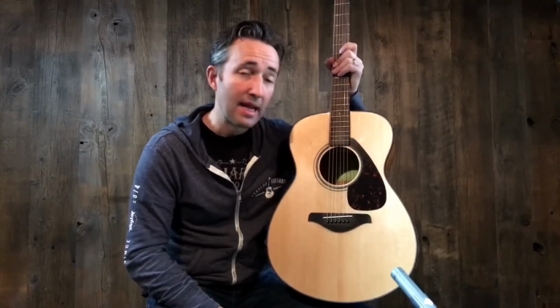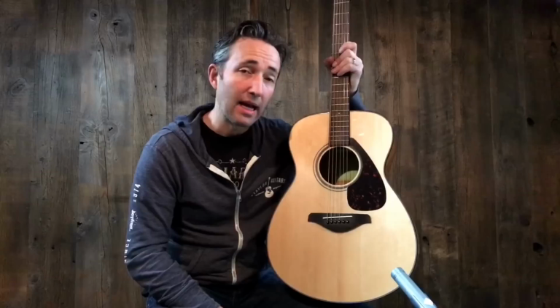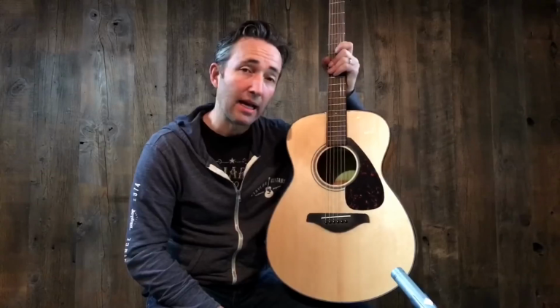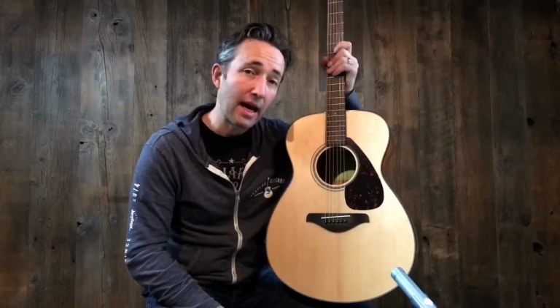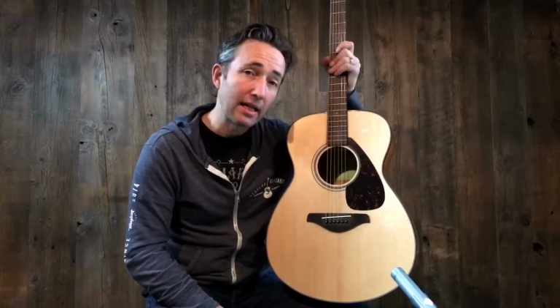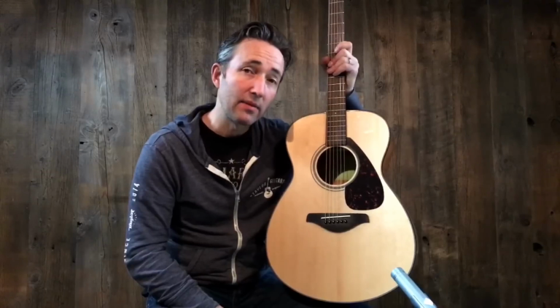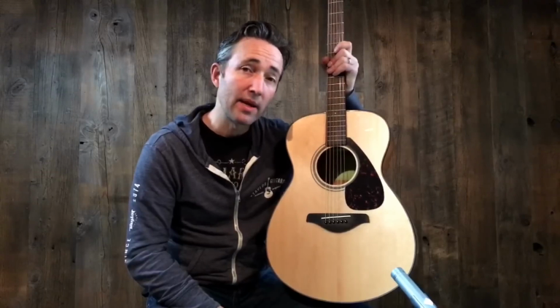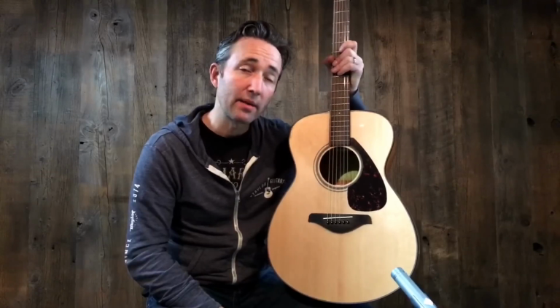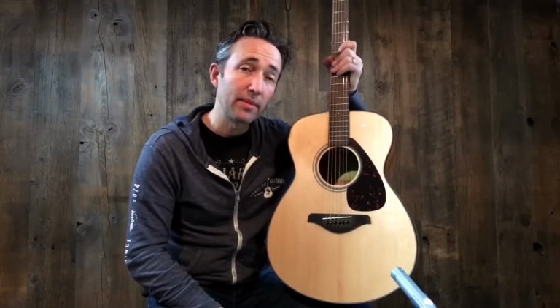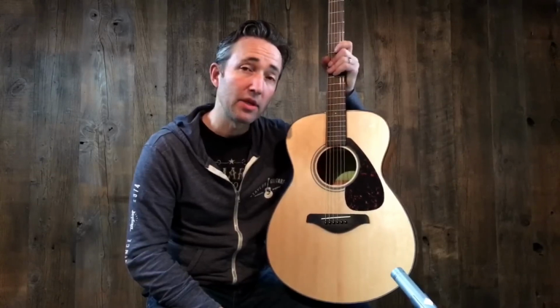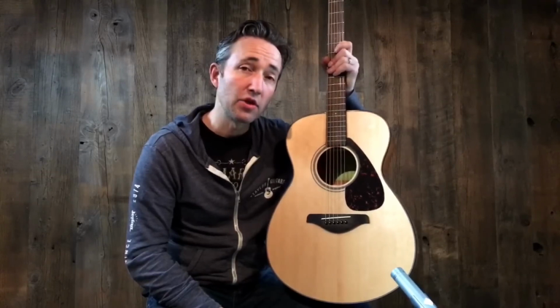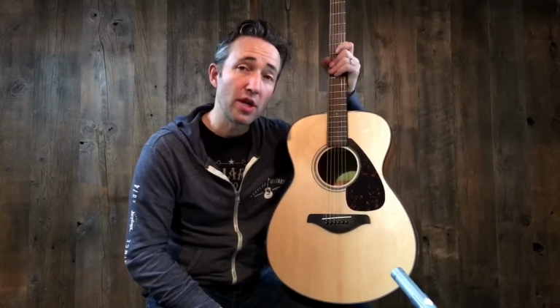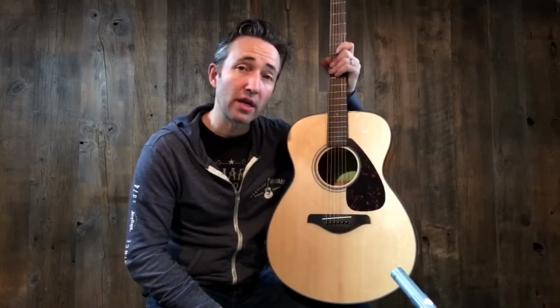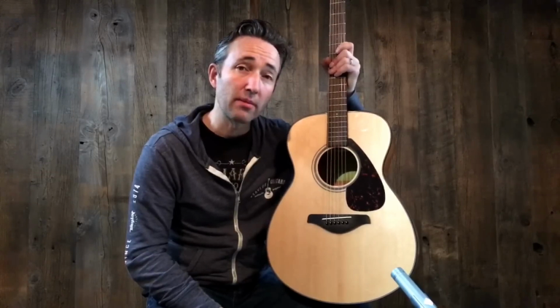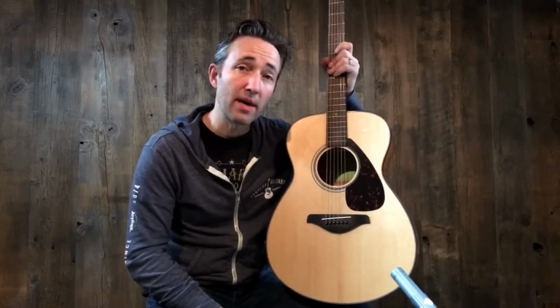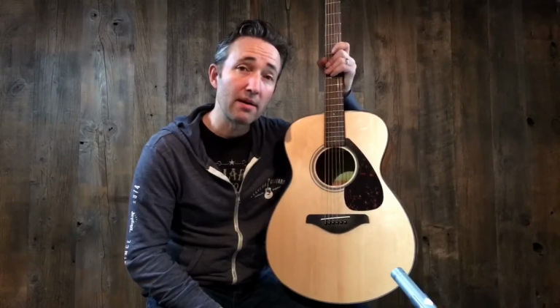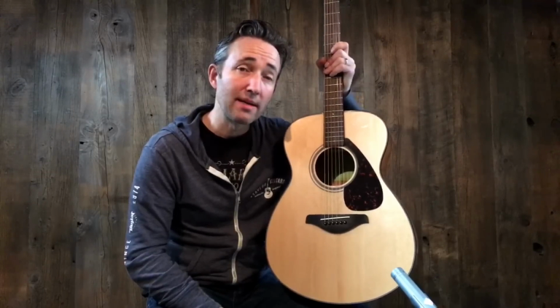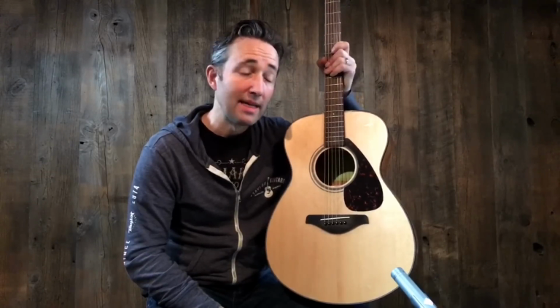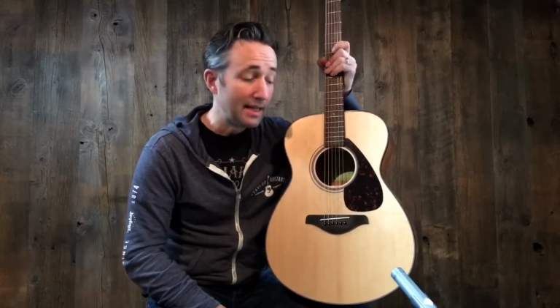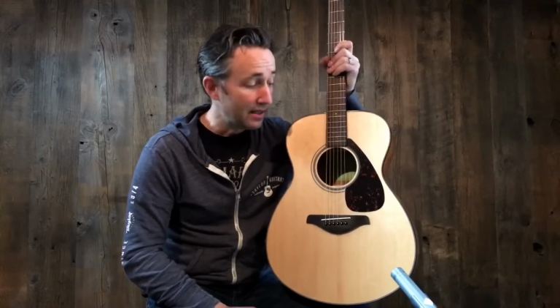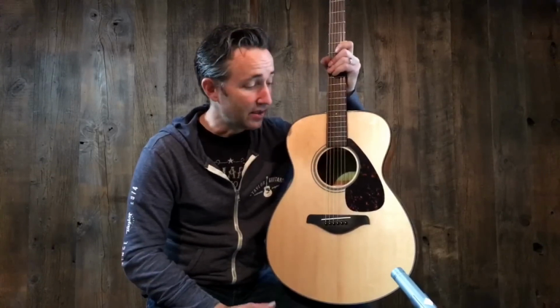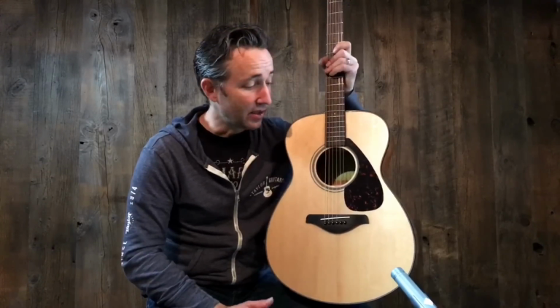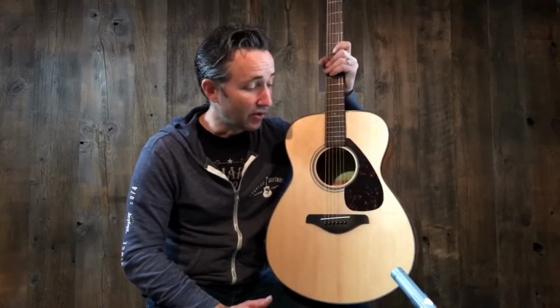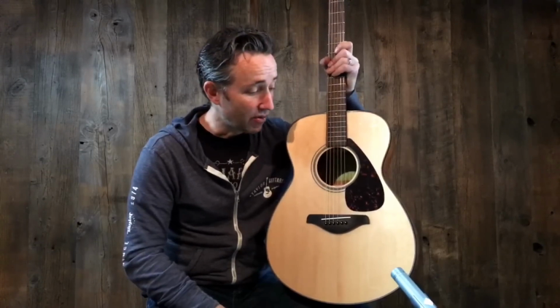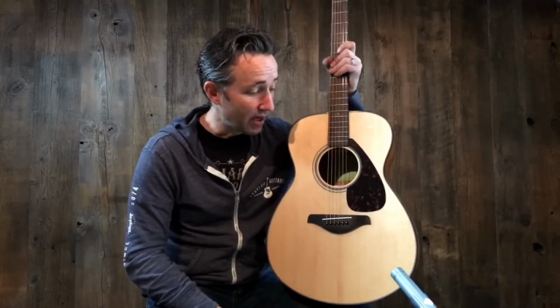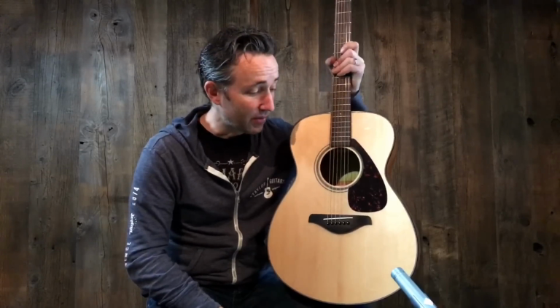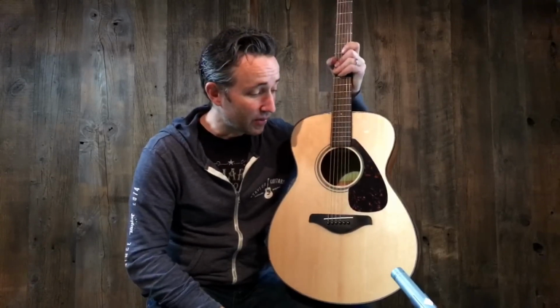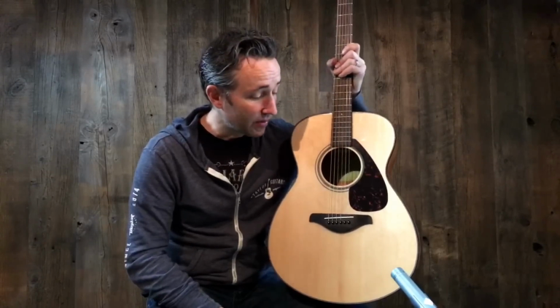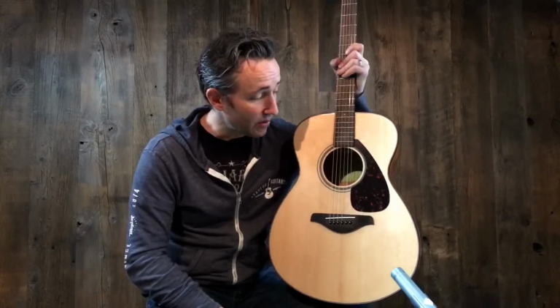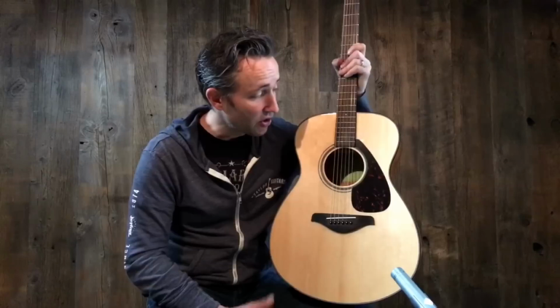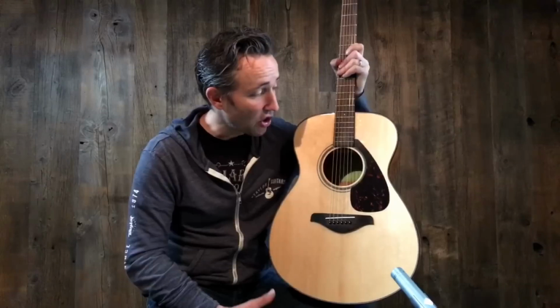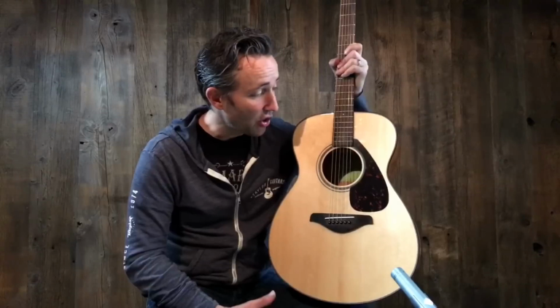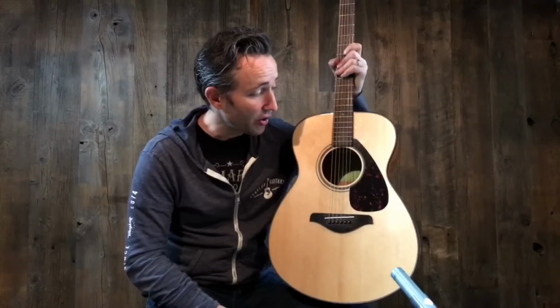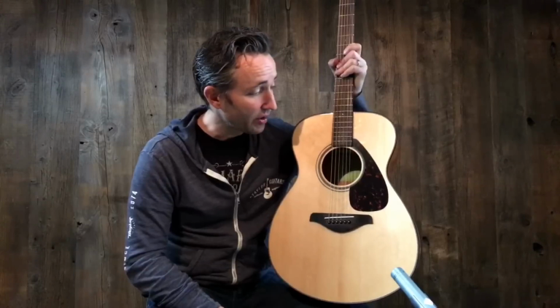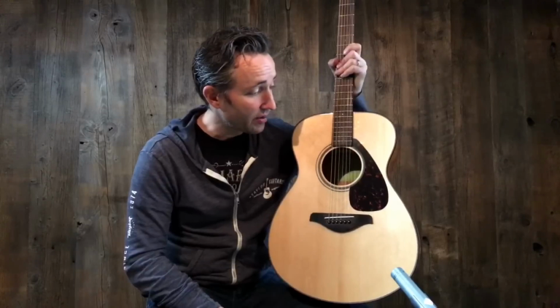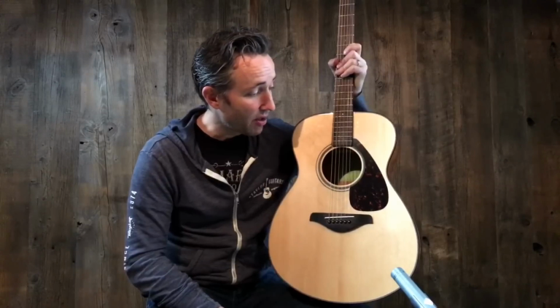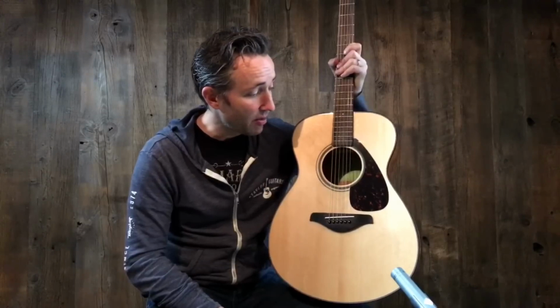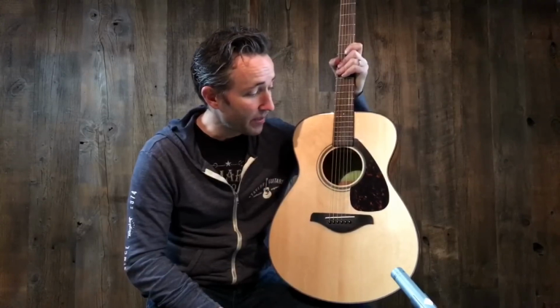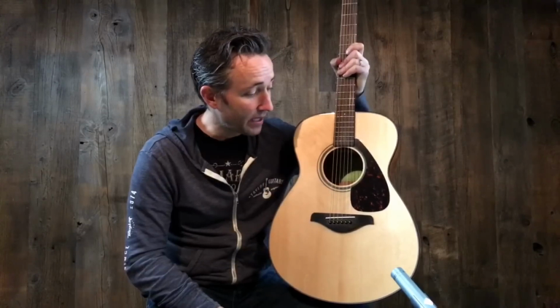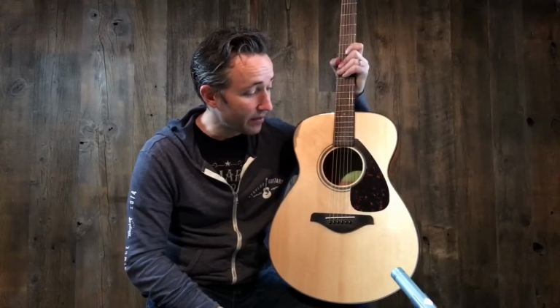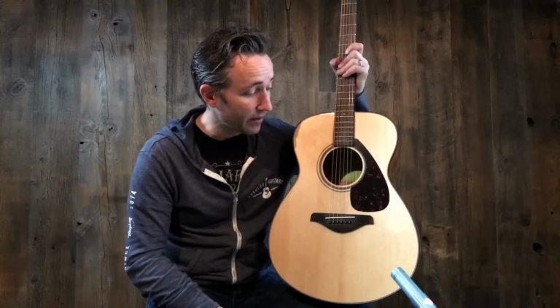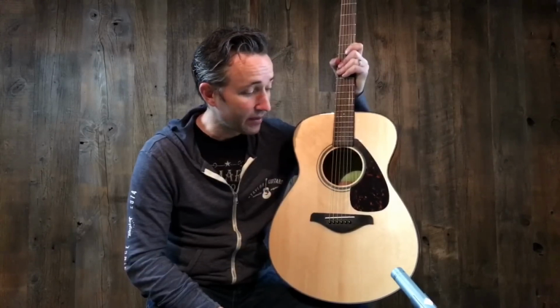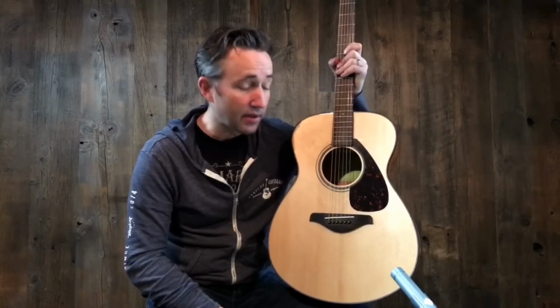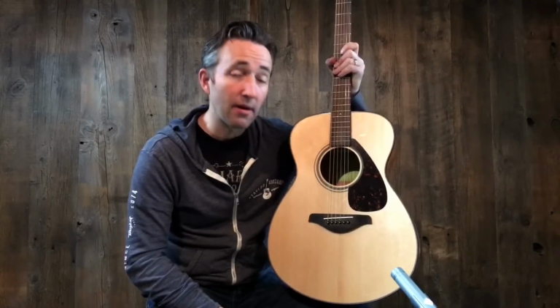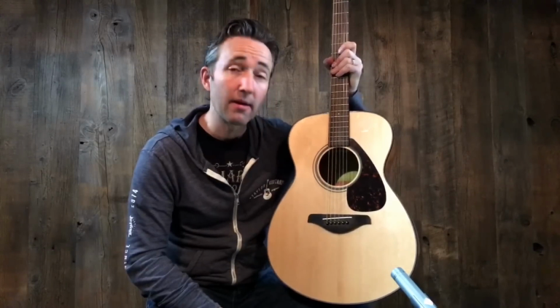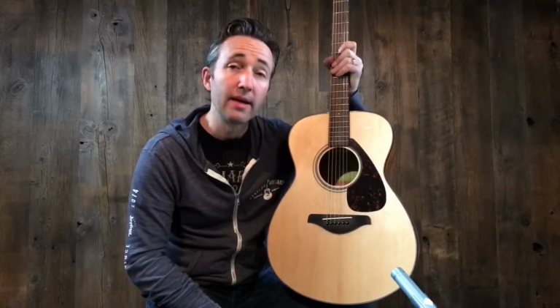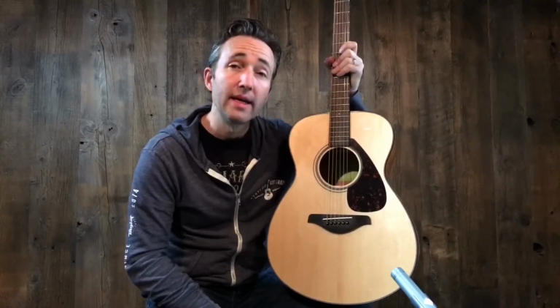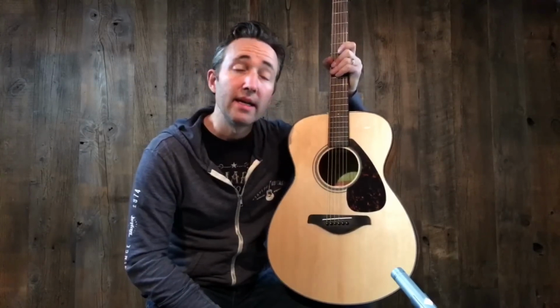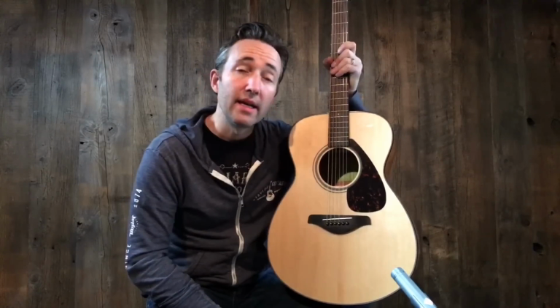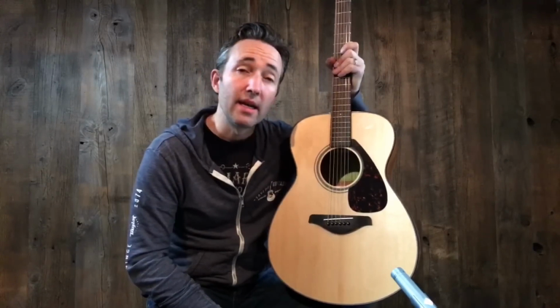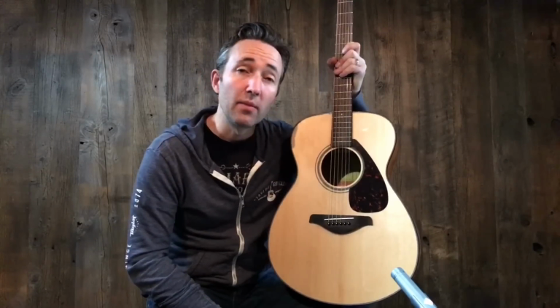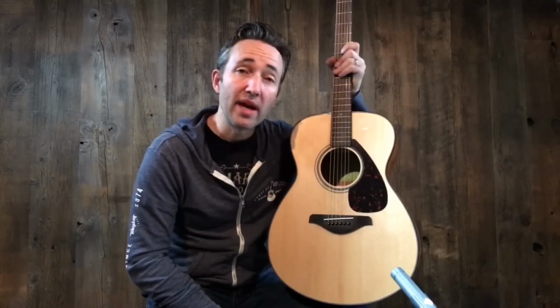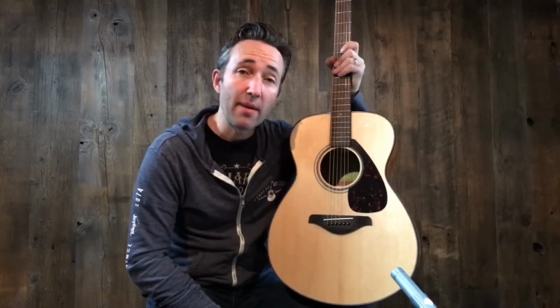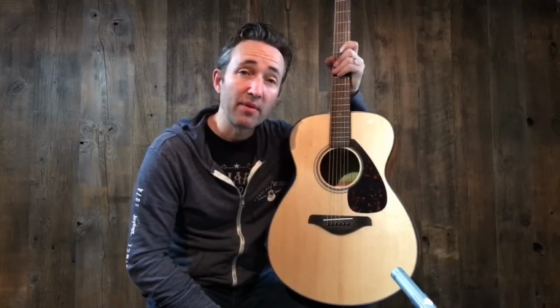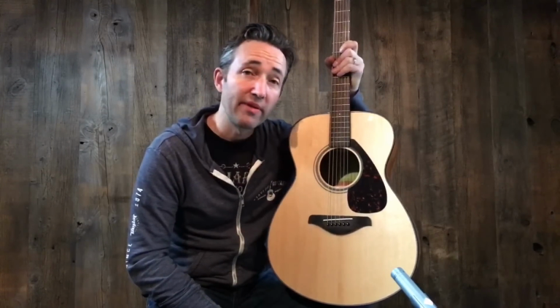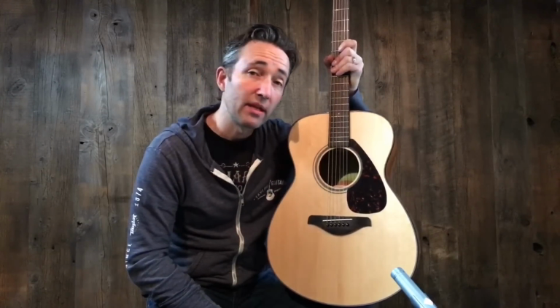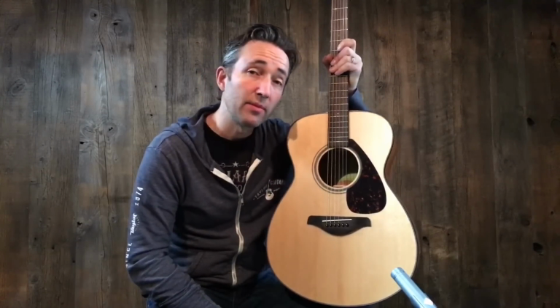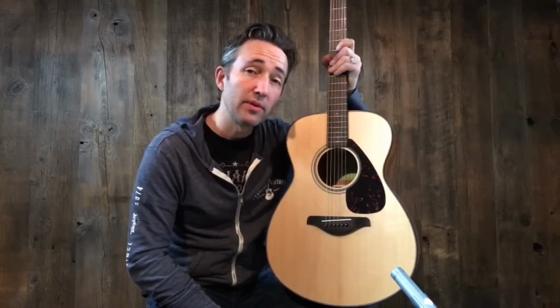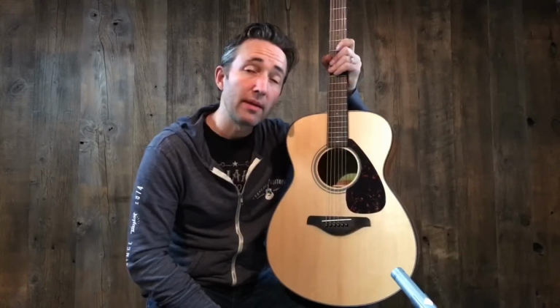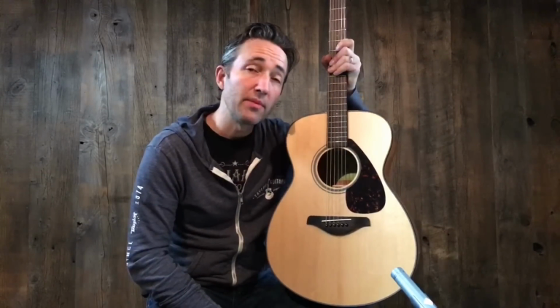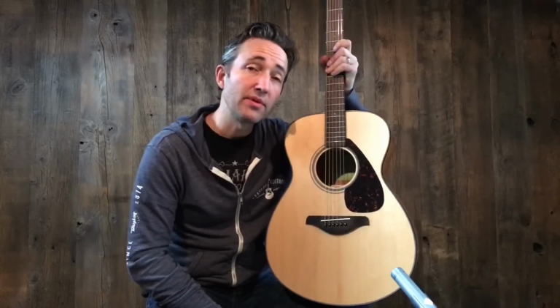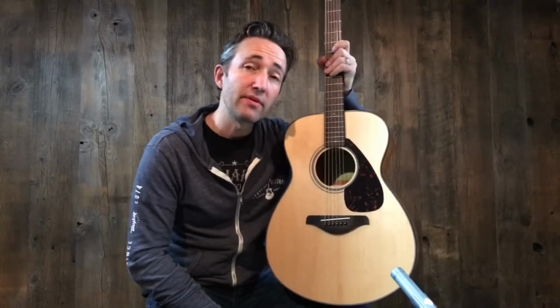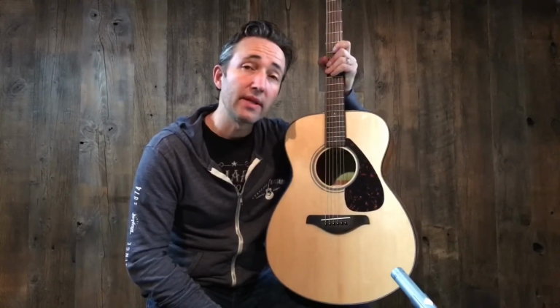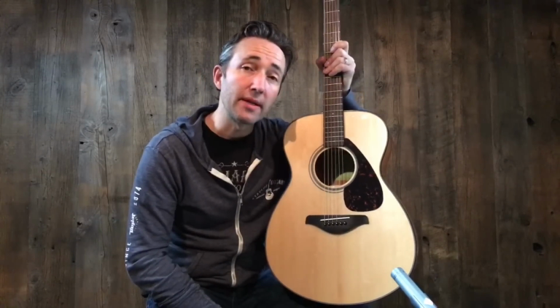I highly recommend you check them out. It's an incredible starter guitar, beginner guitar, and we have them available at Music Villa.